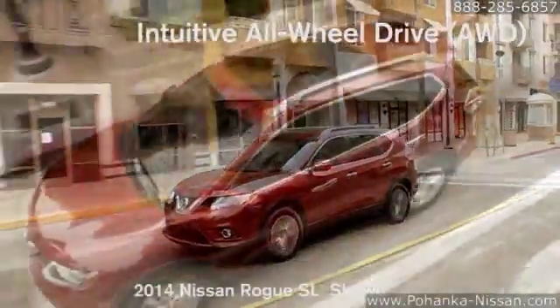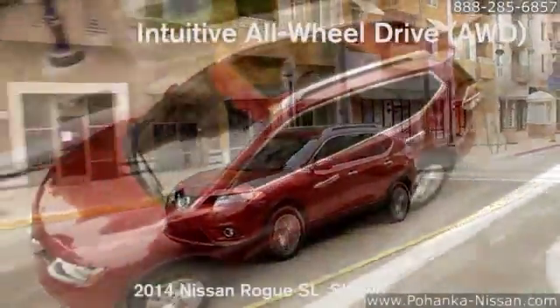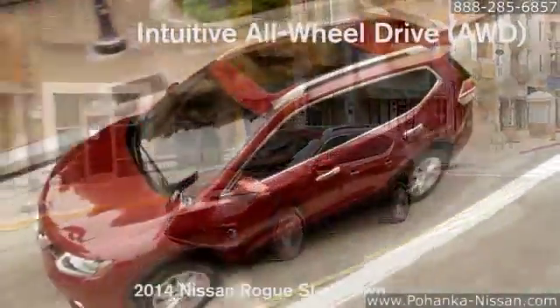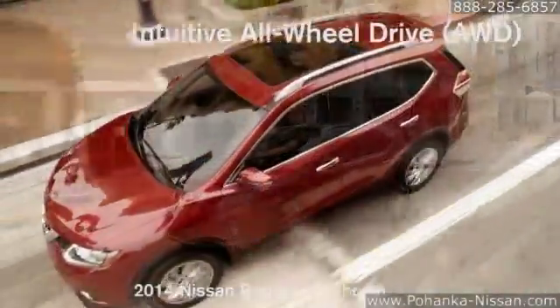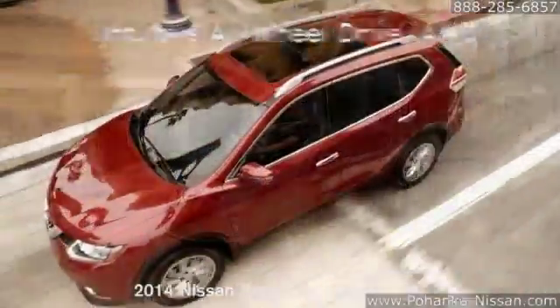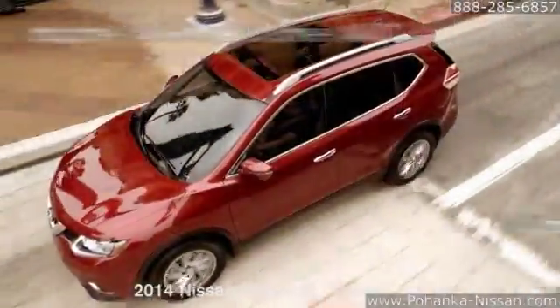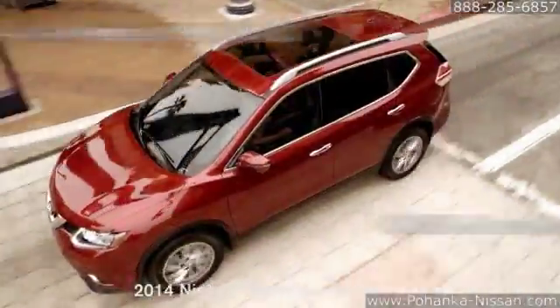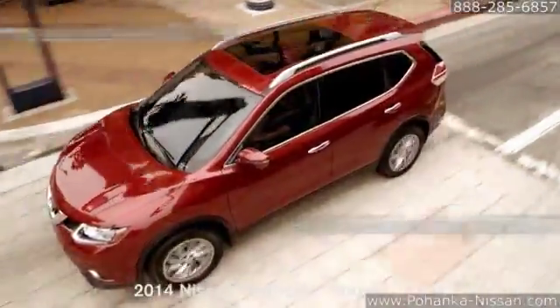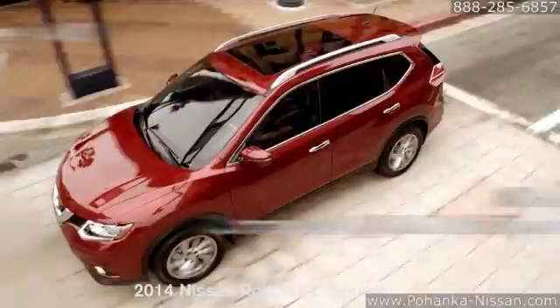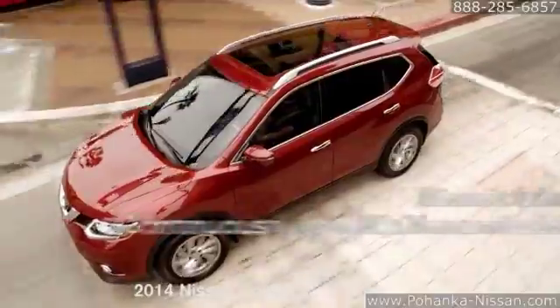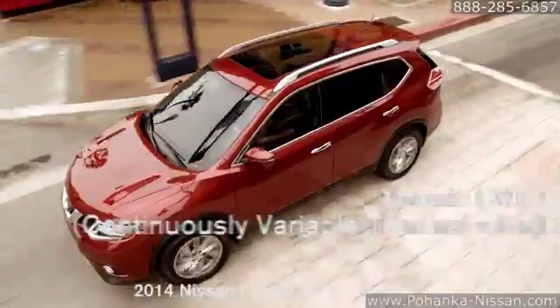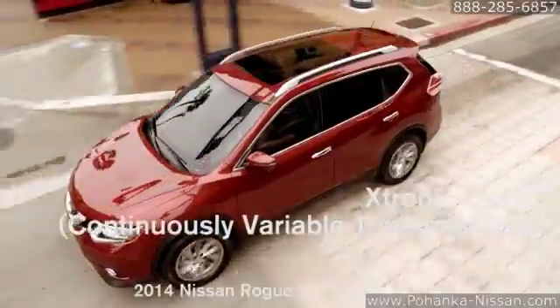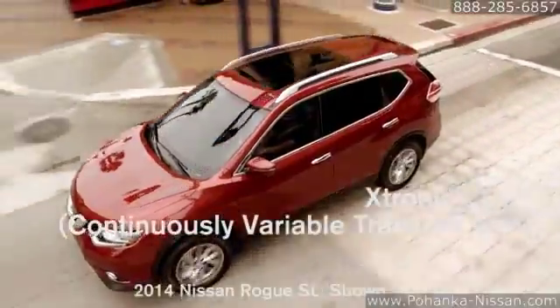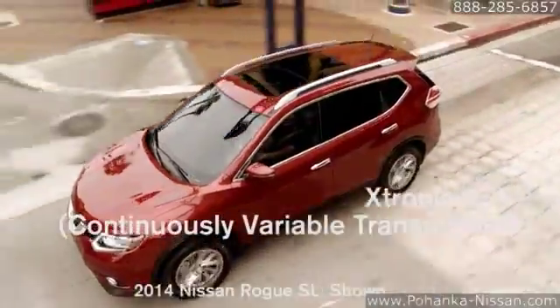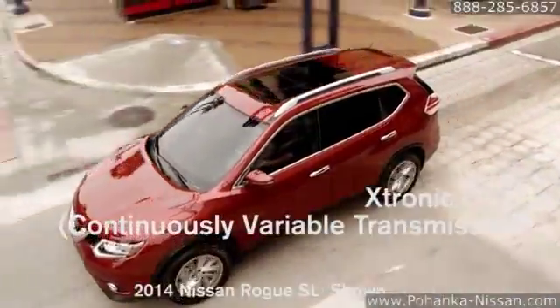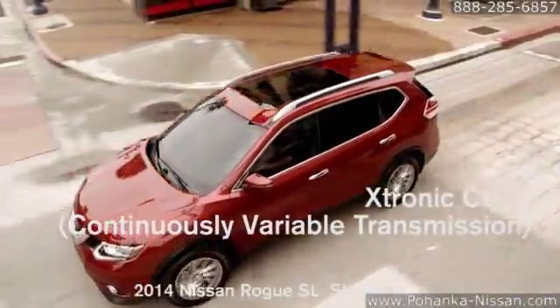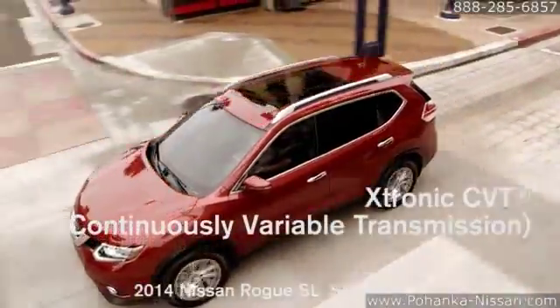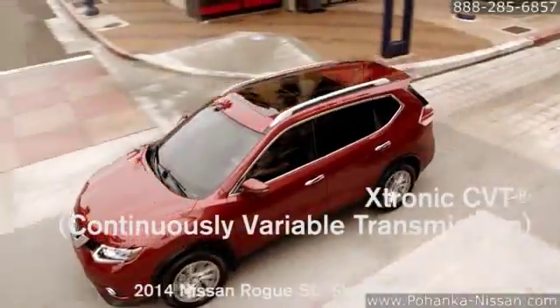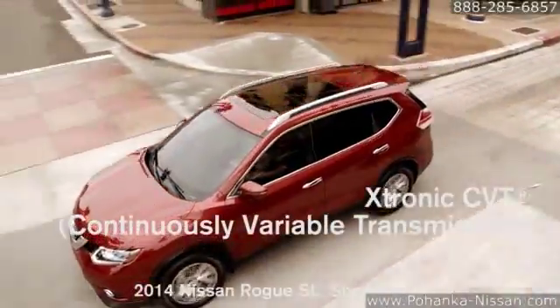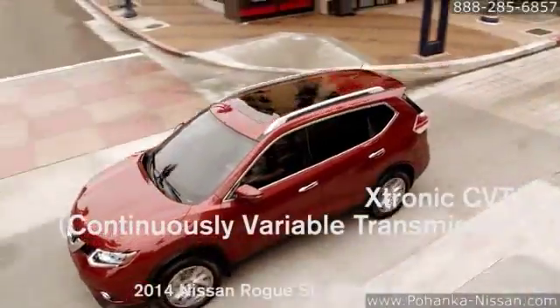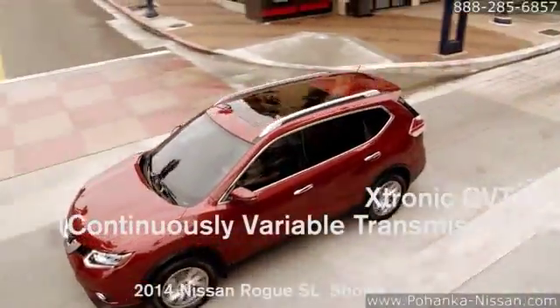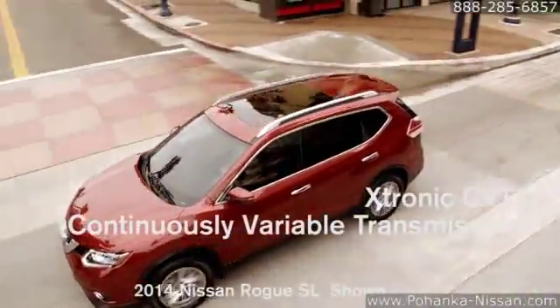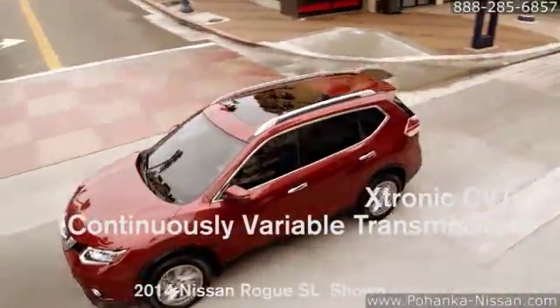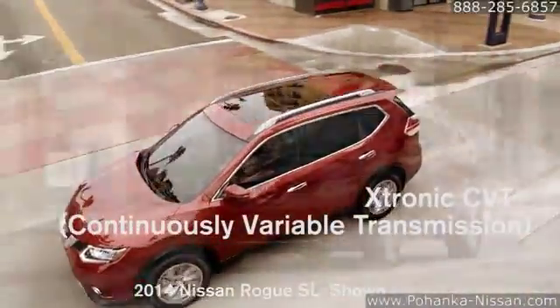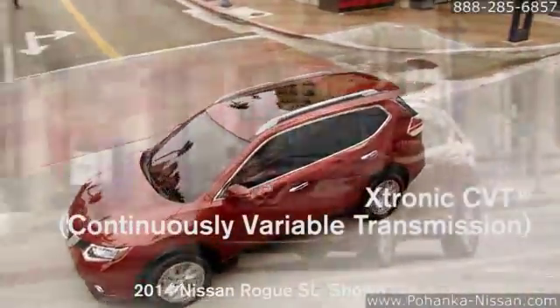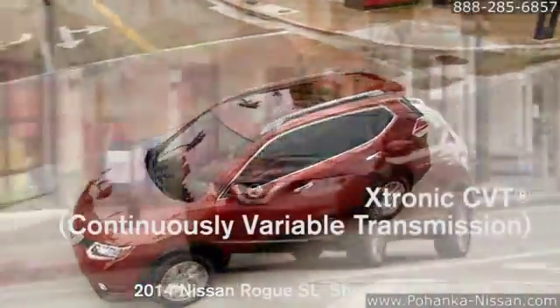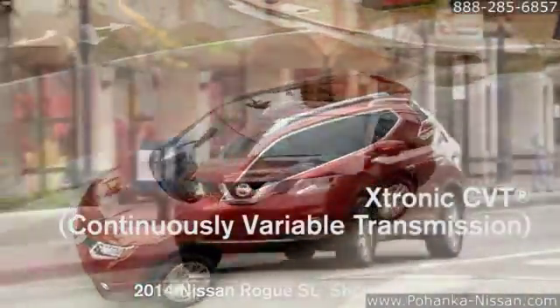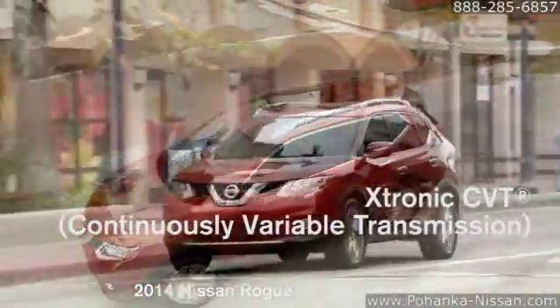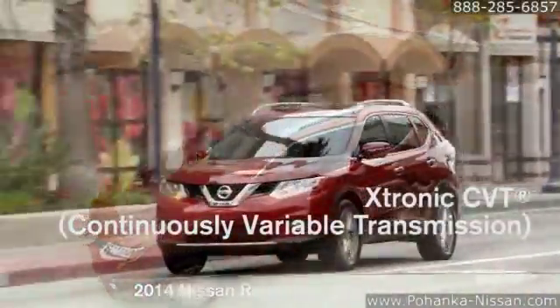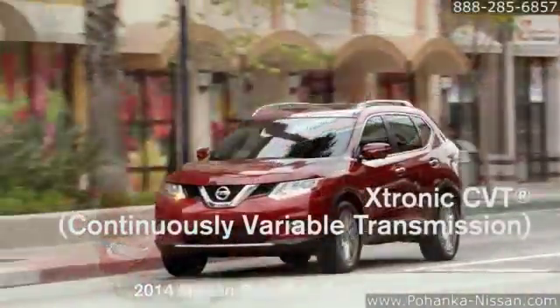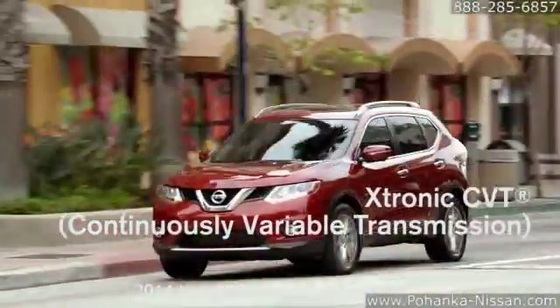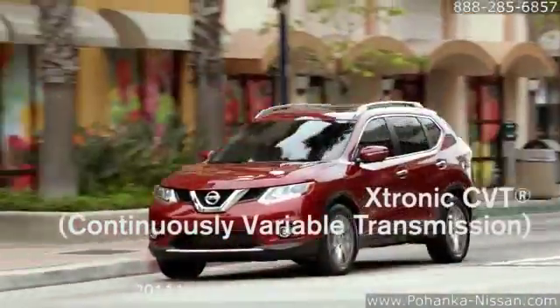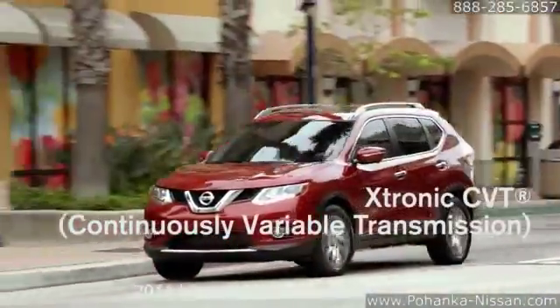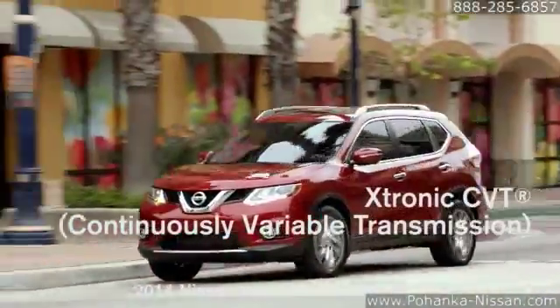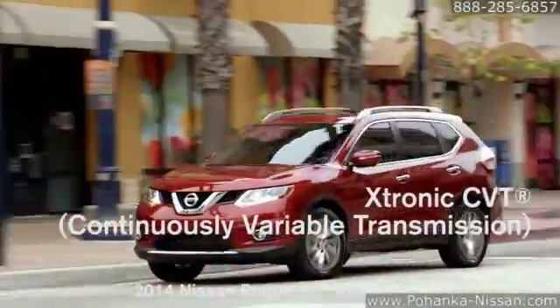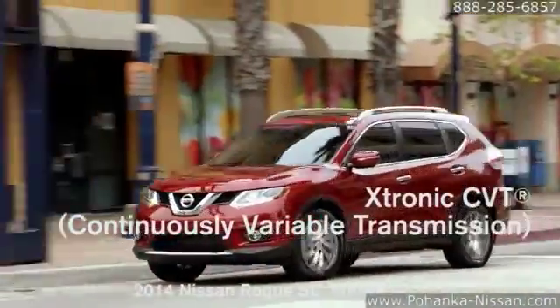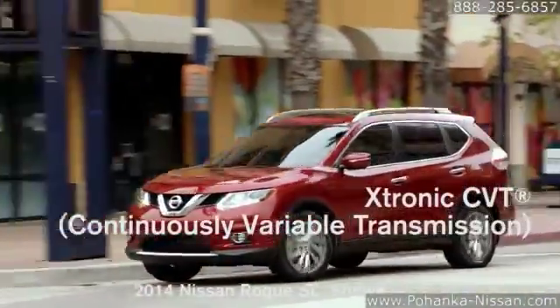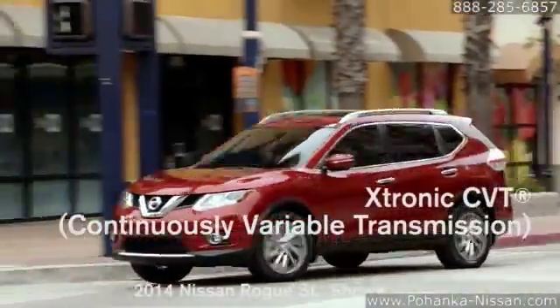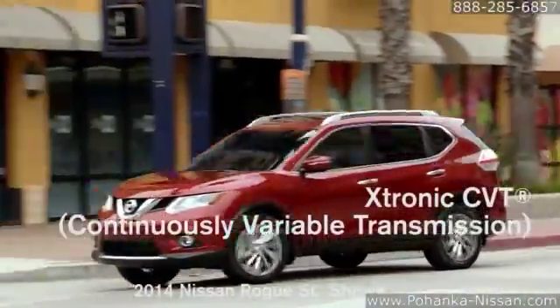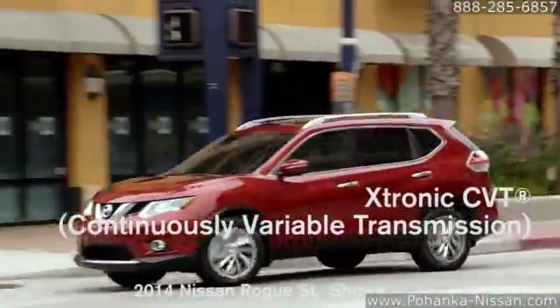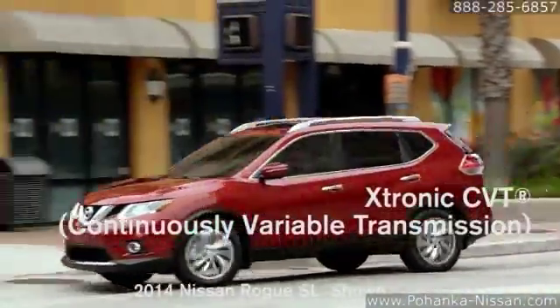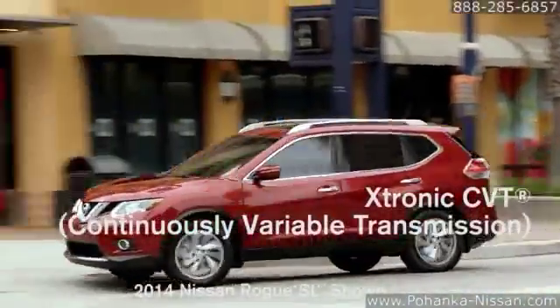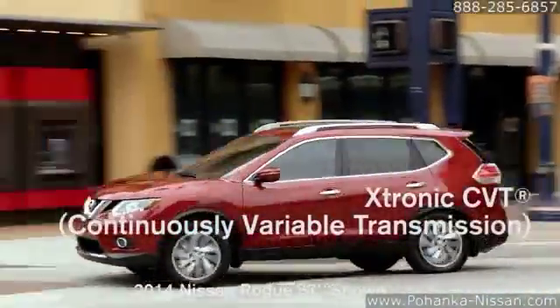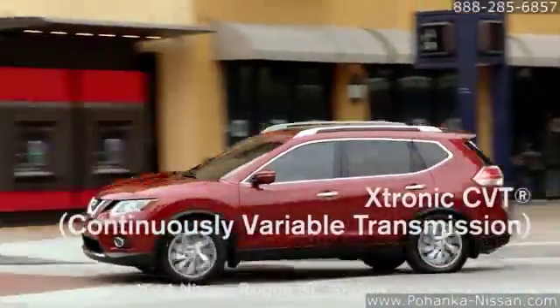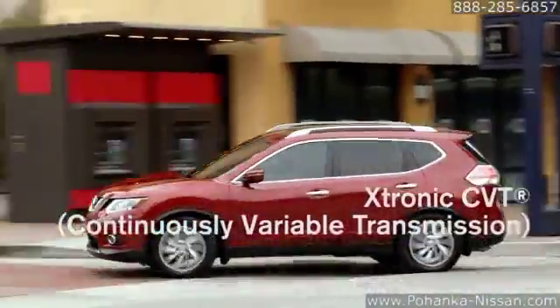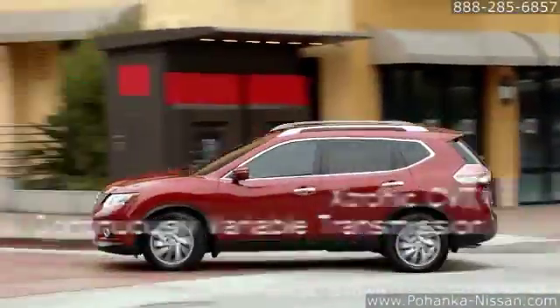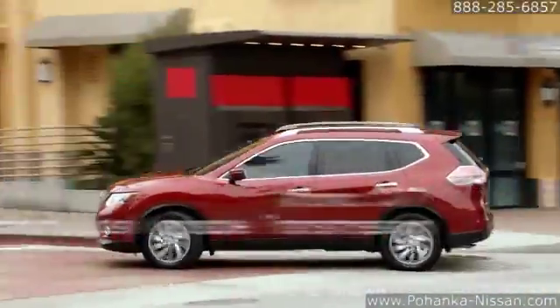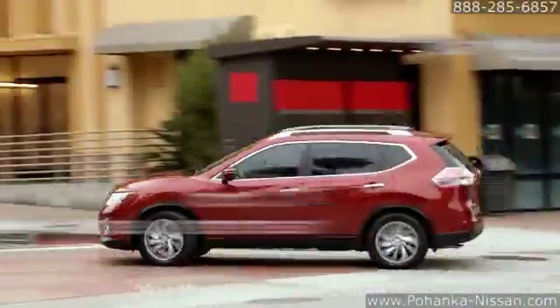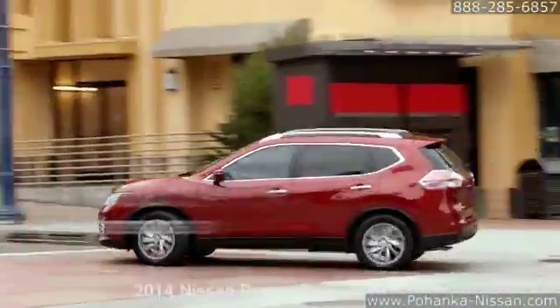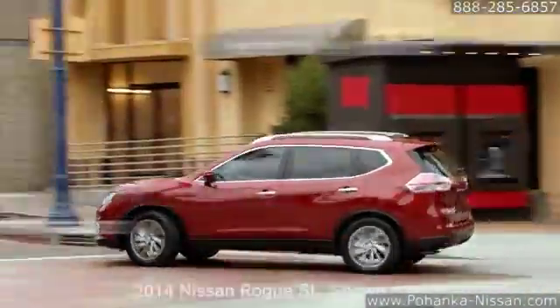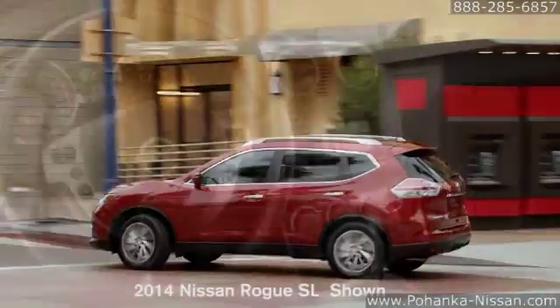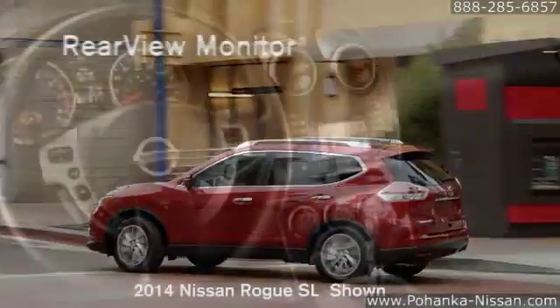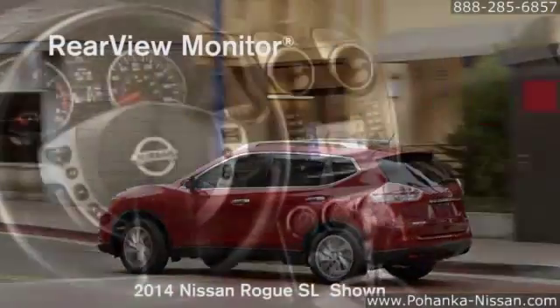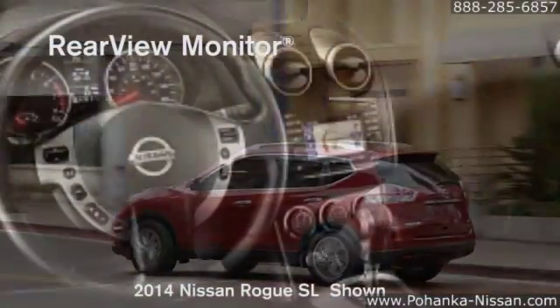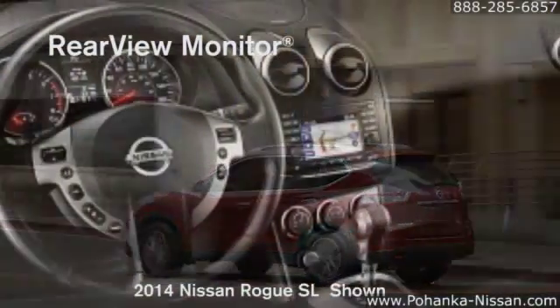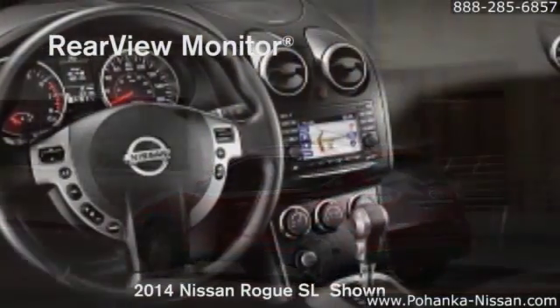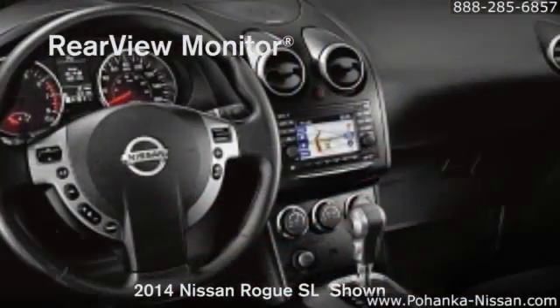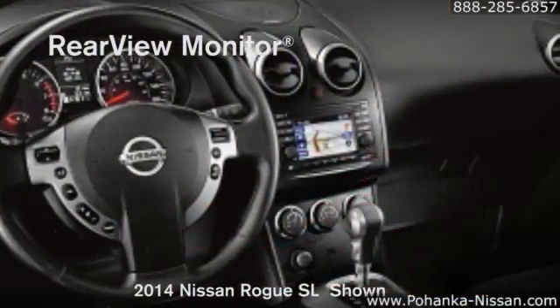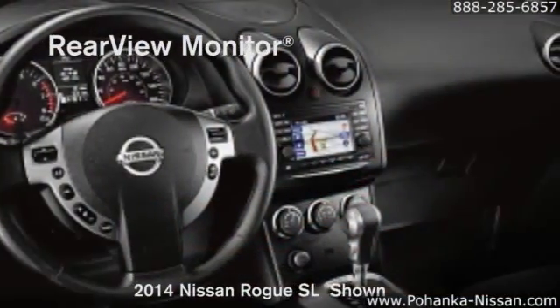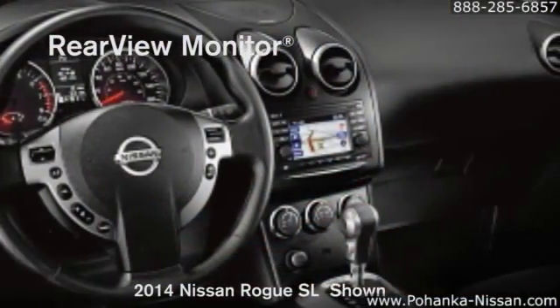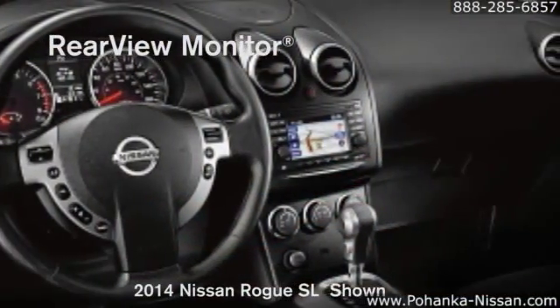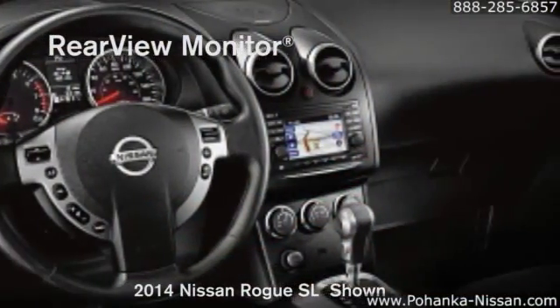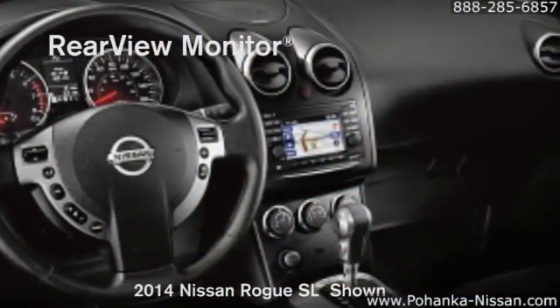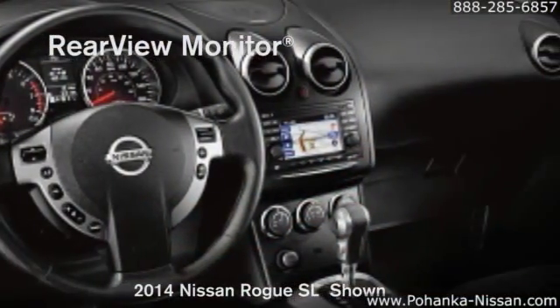Rogue's all-wheel drive is truly intuitive. So responsive, it can adapt to changing conditions 30 times faster than you can blink.